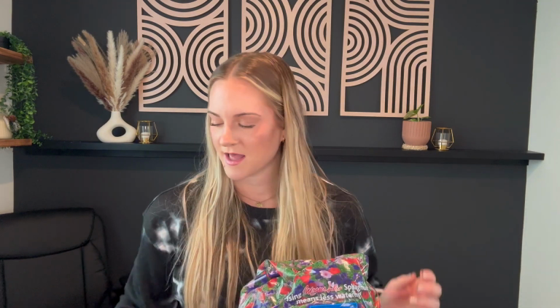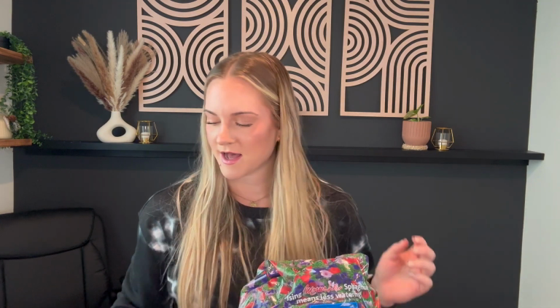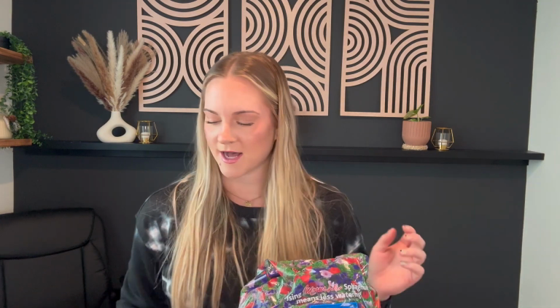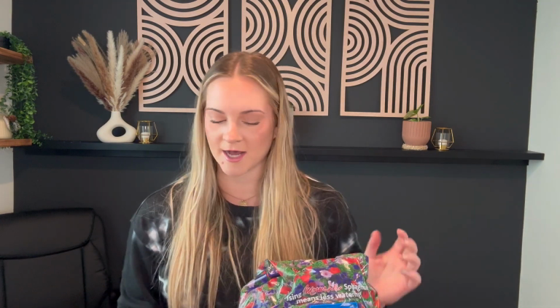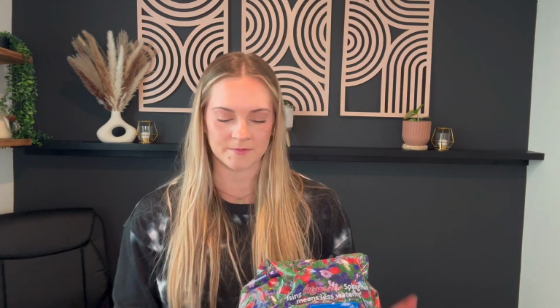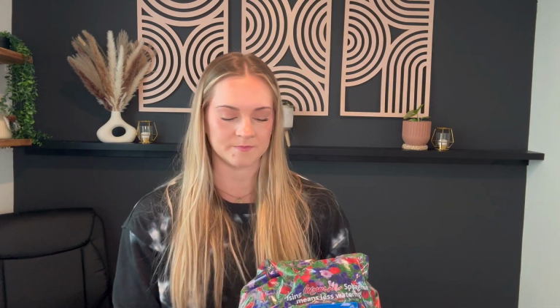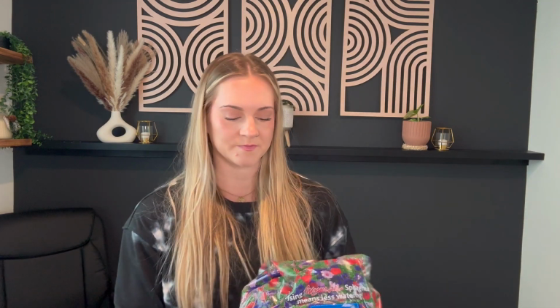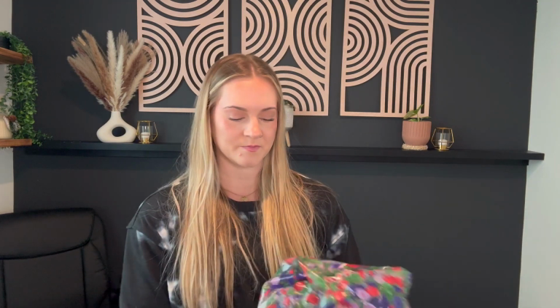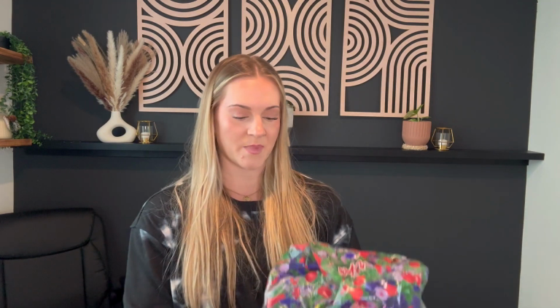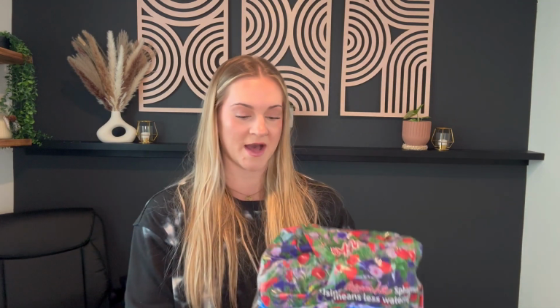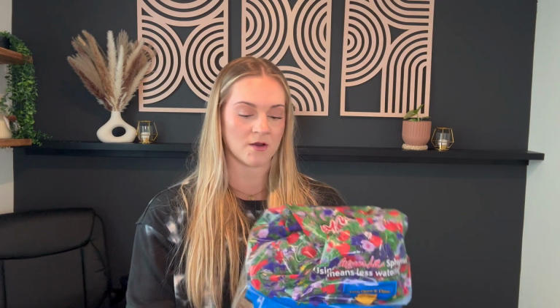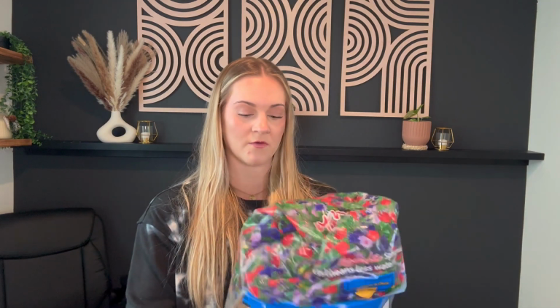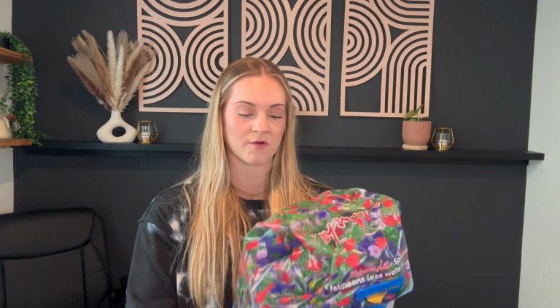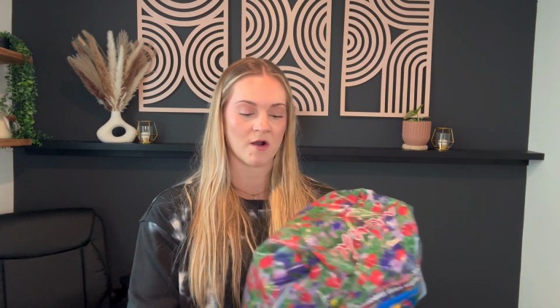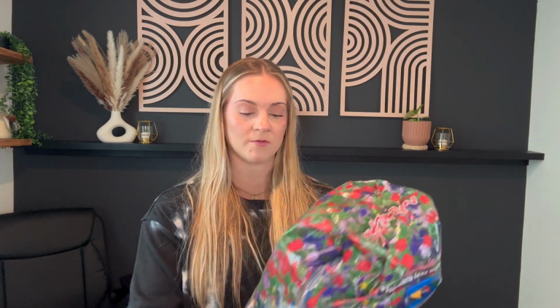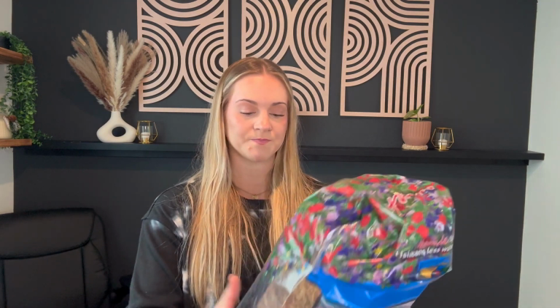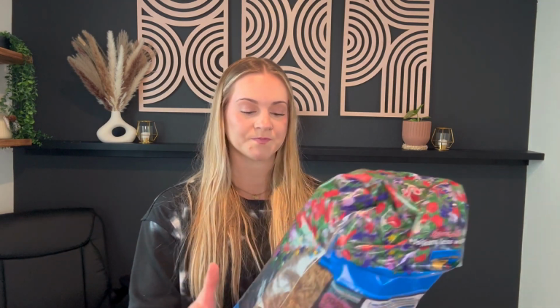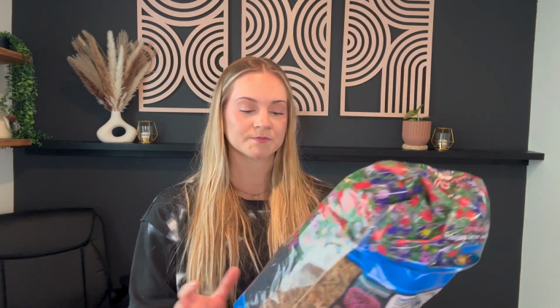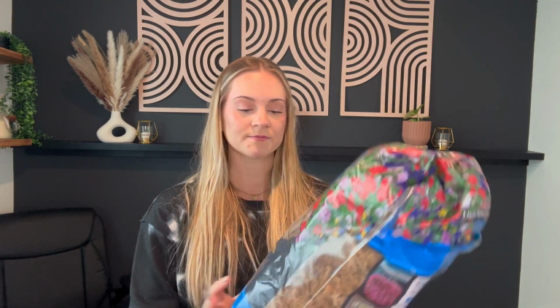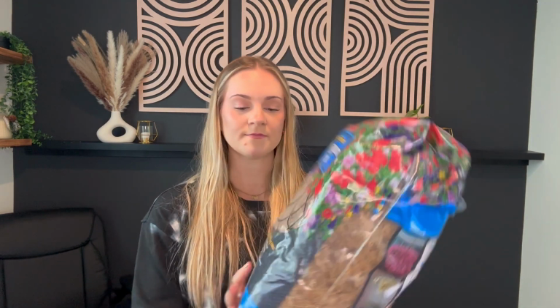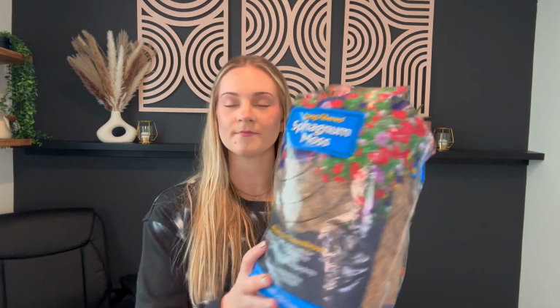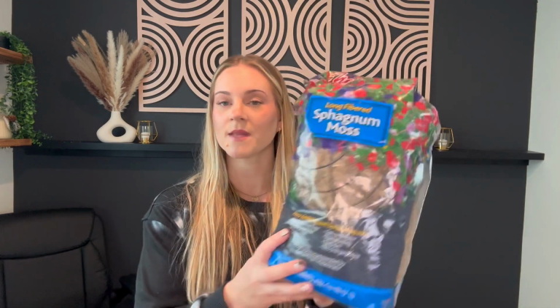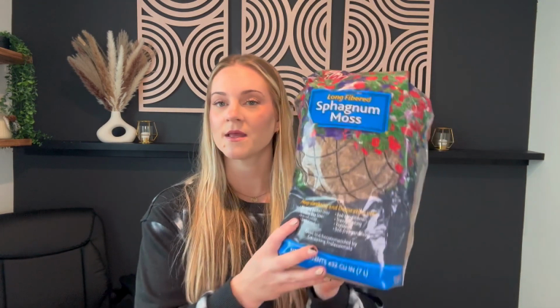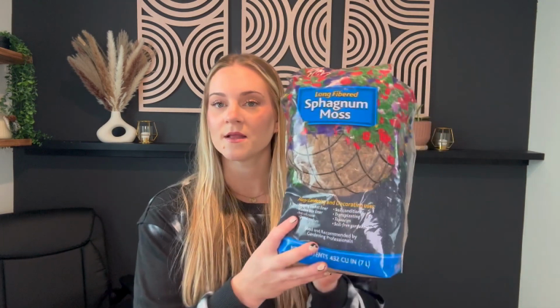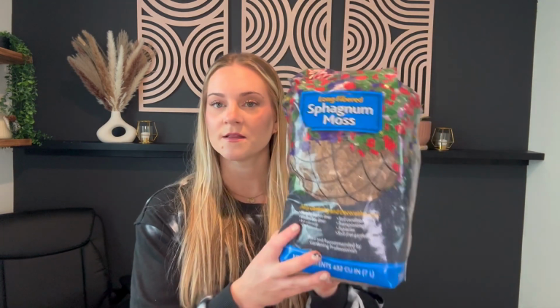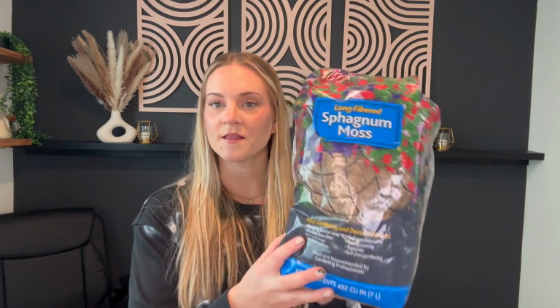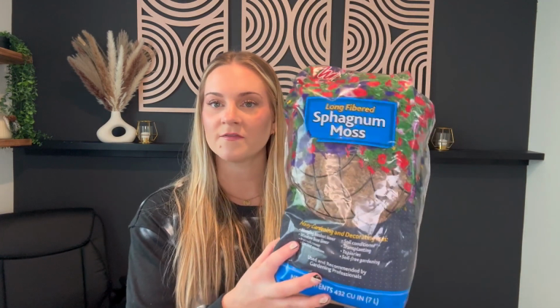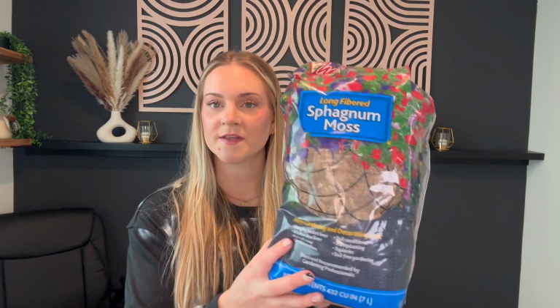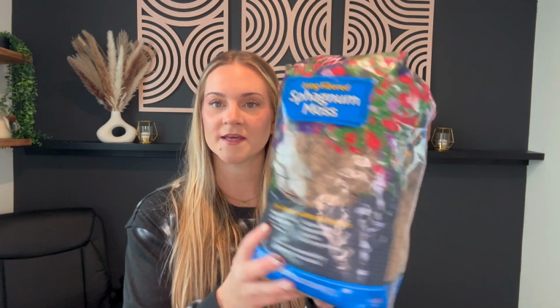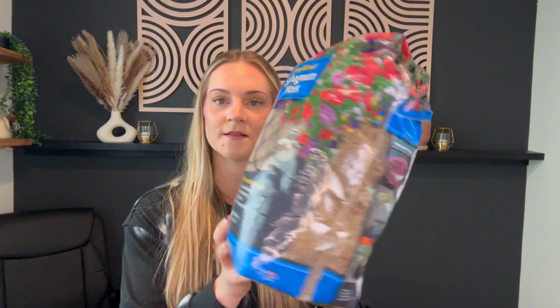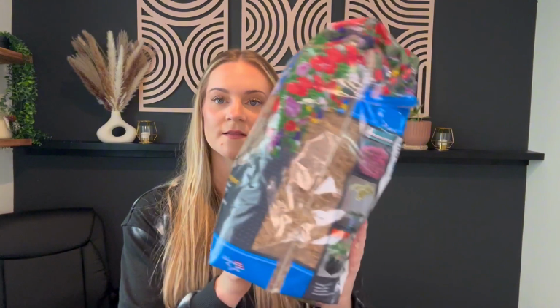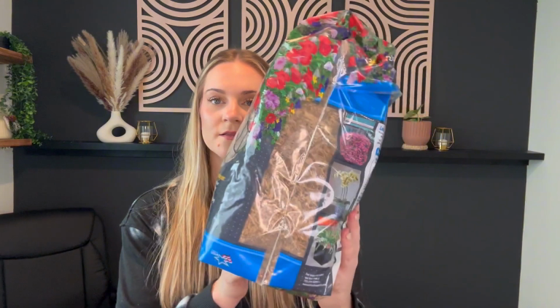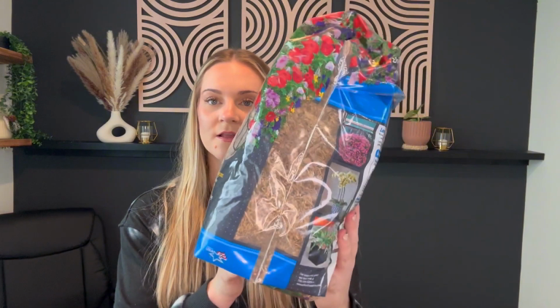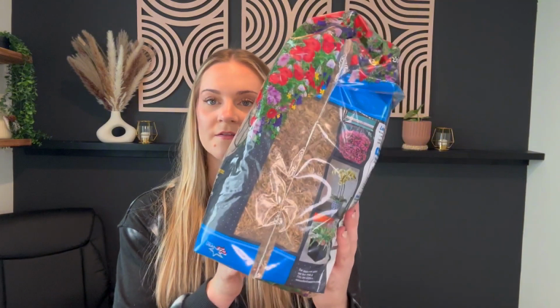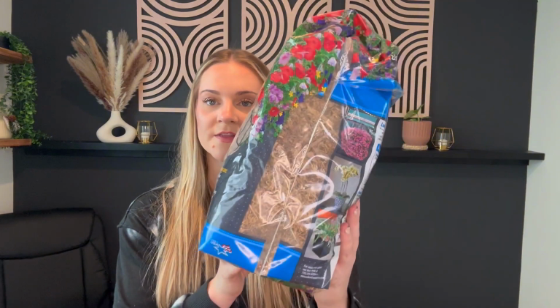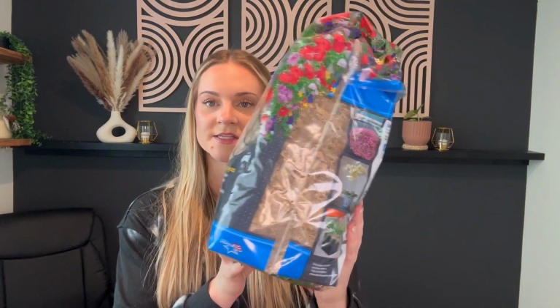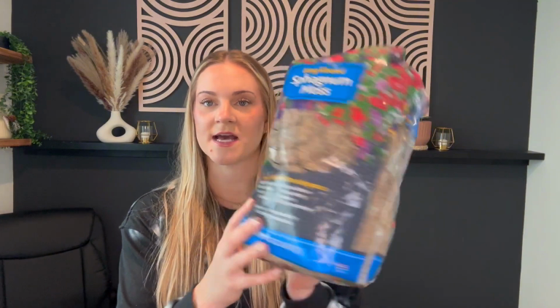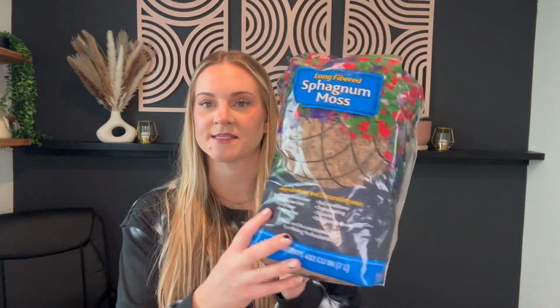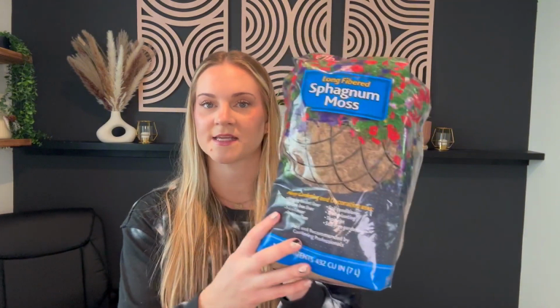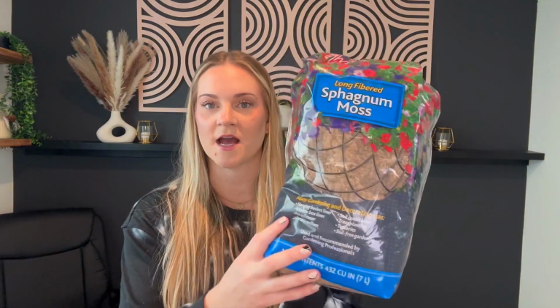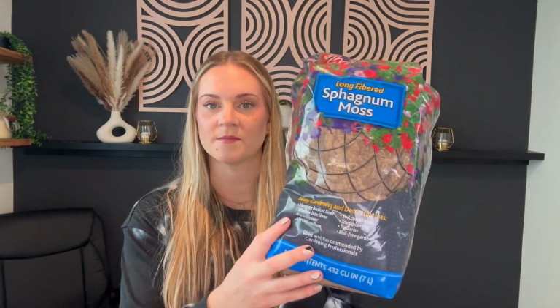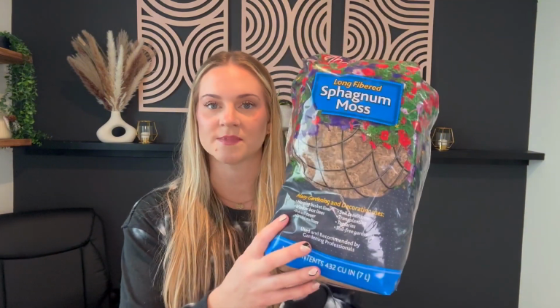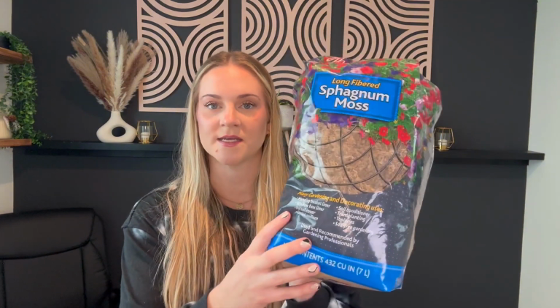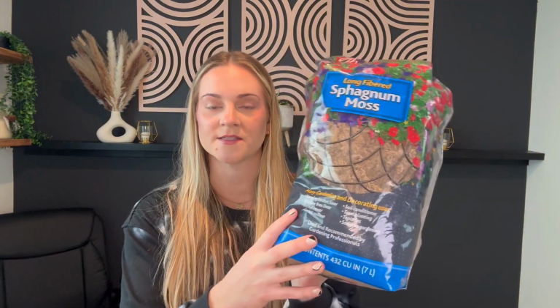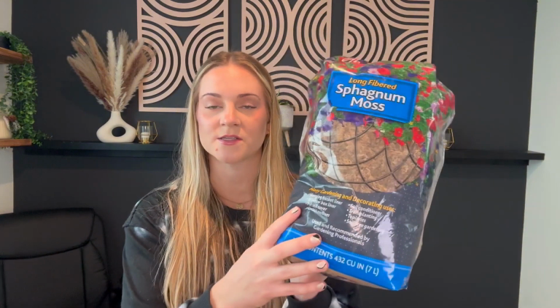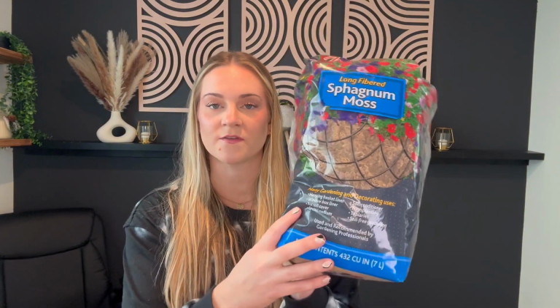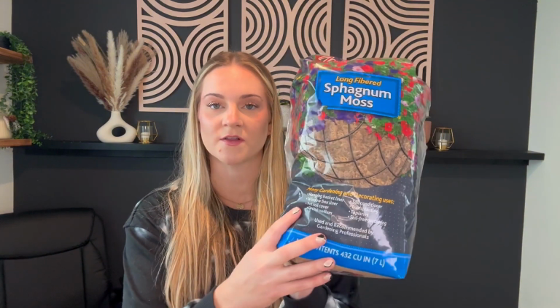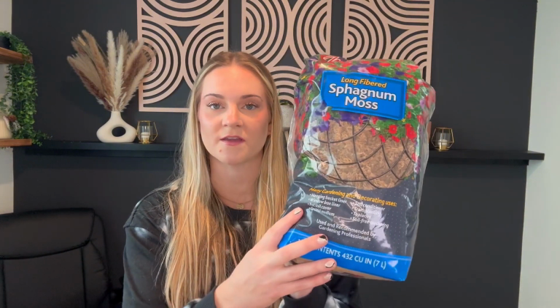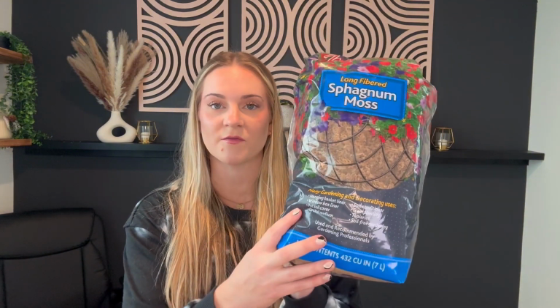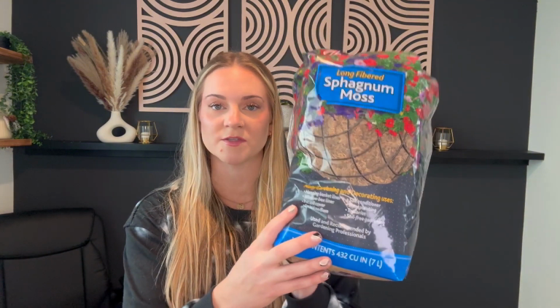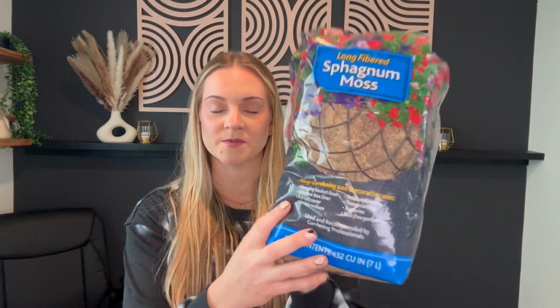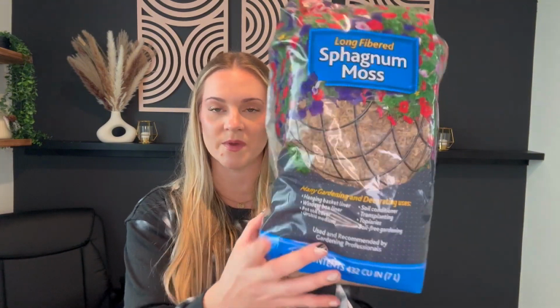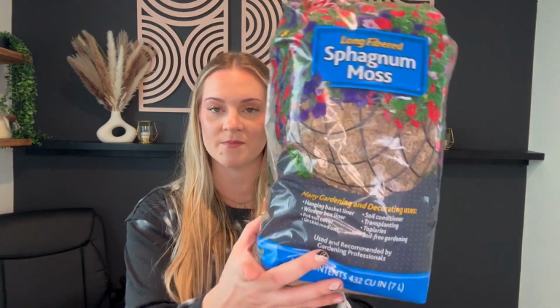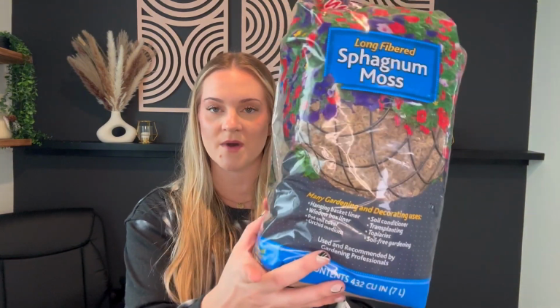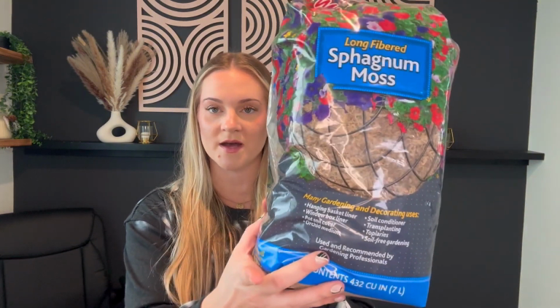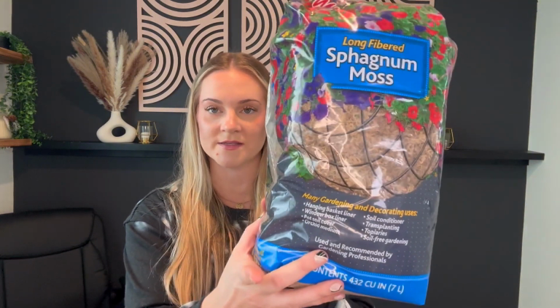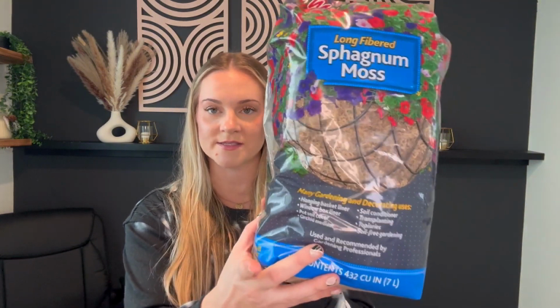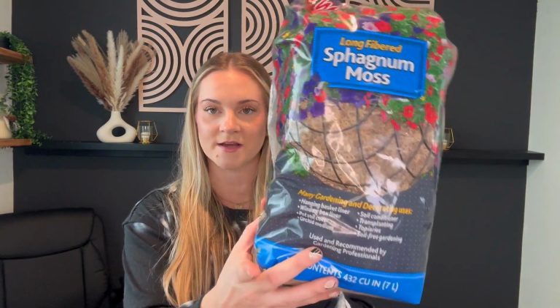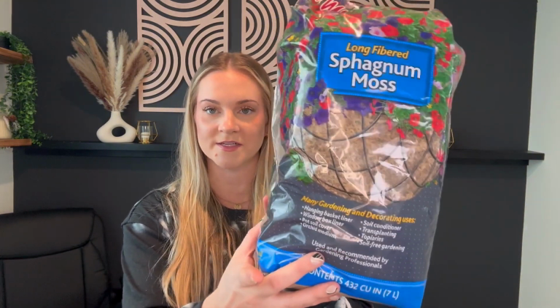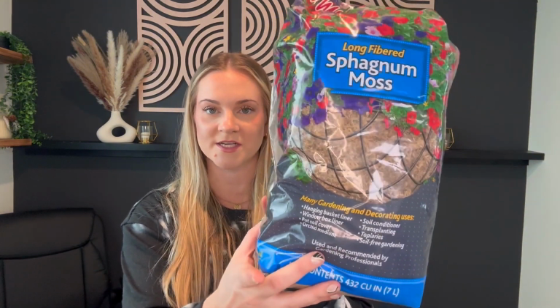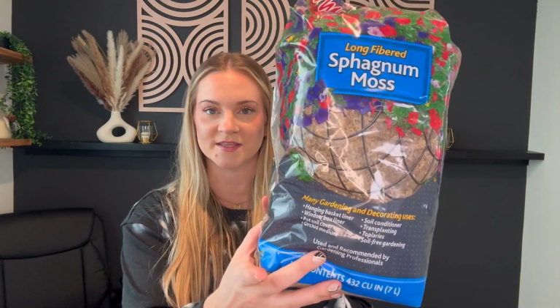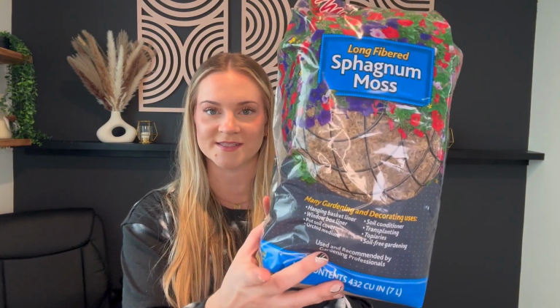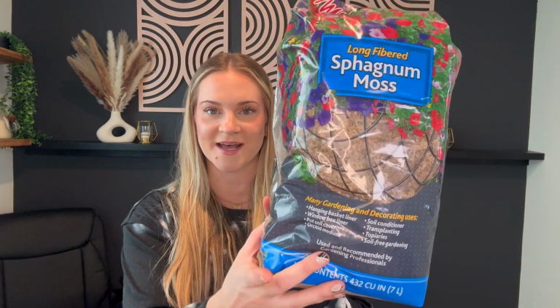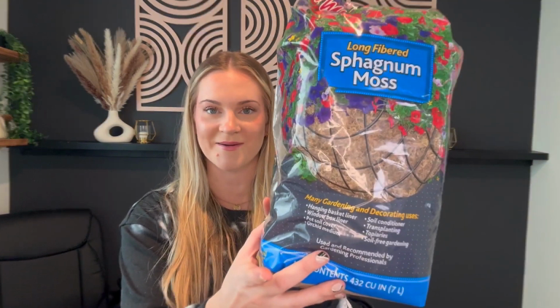Overall, loved it. Loved the size it comes in. So if you're looking for some peat moss, definitely check this out.